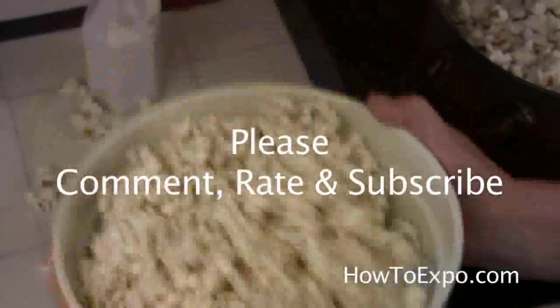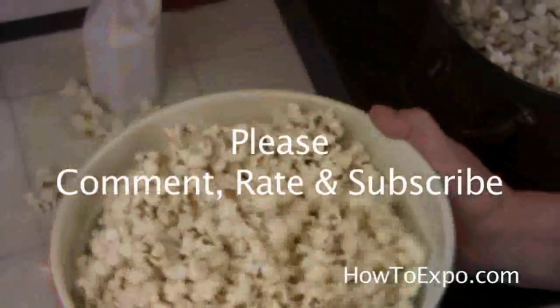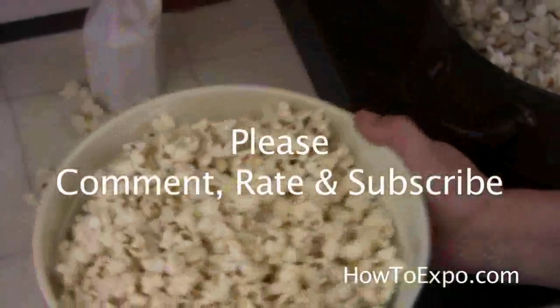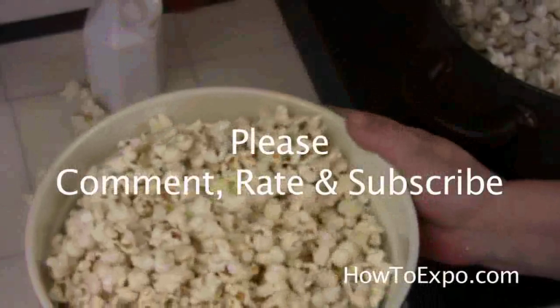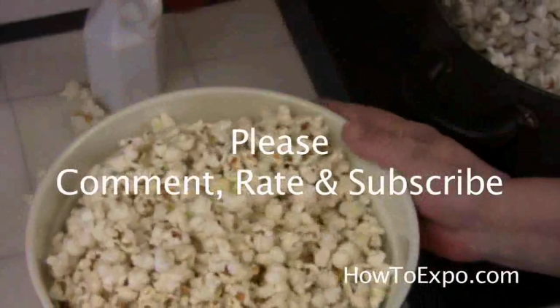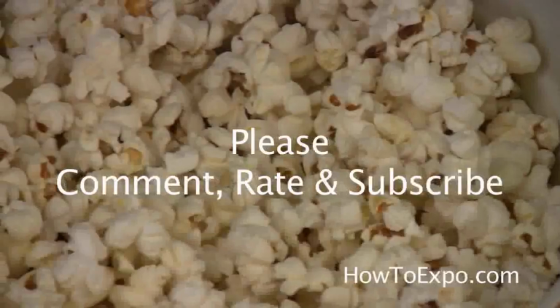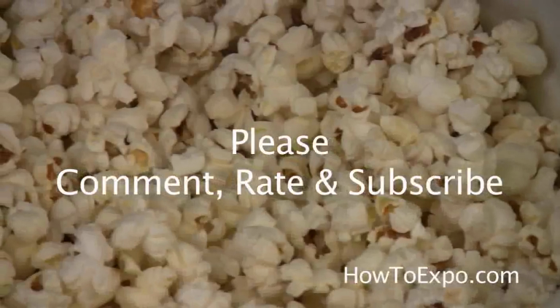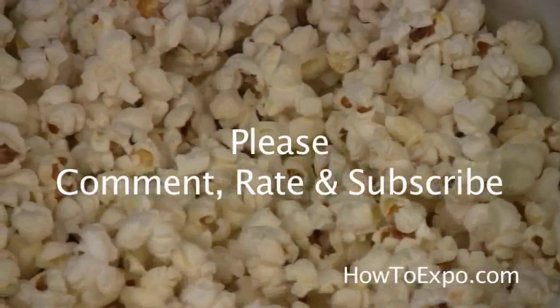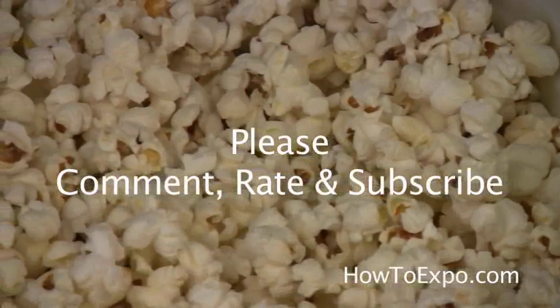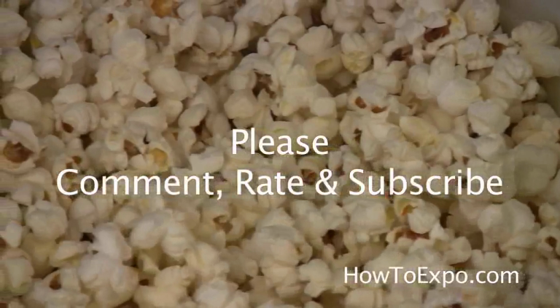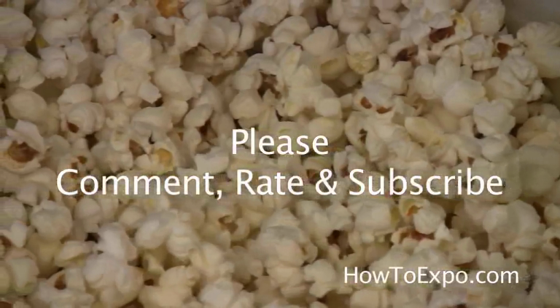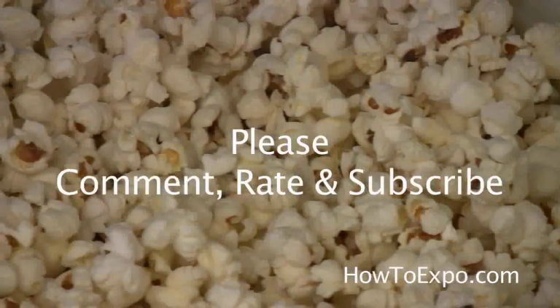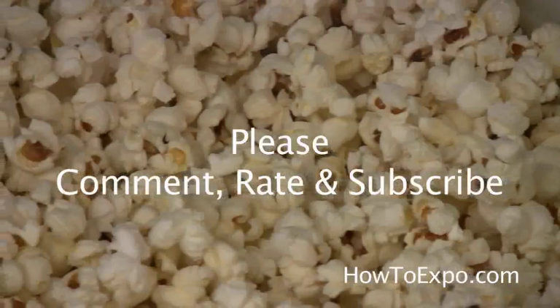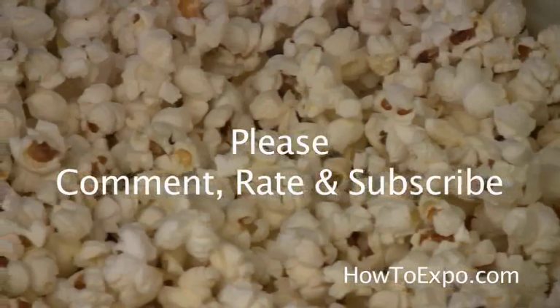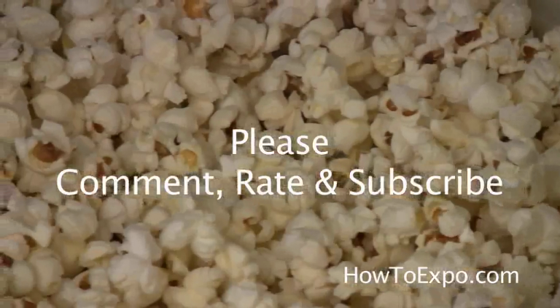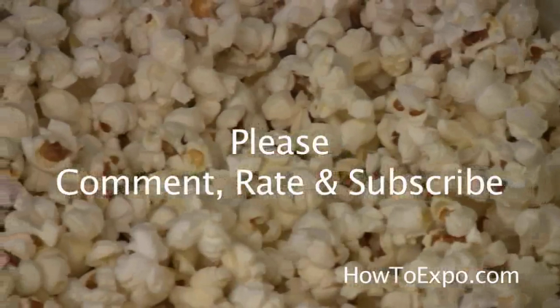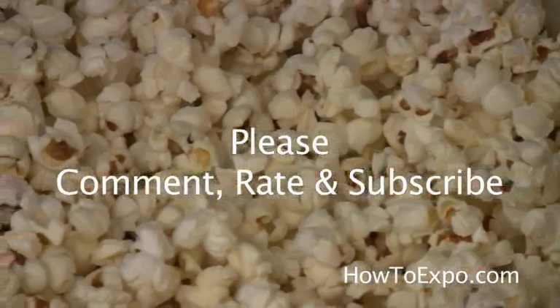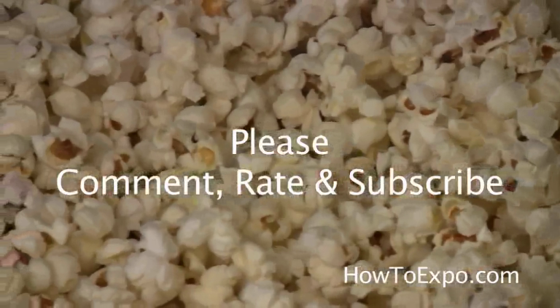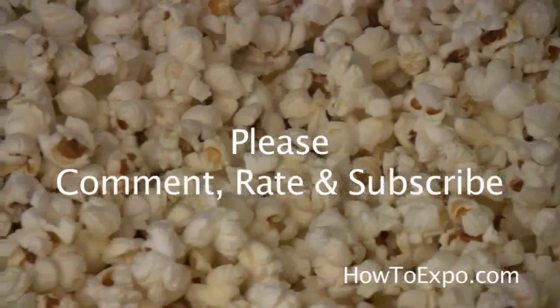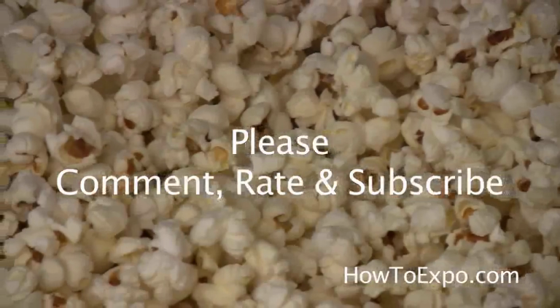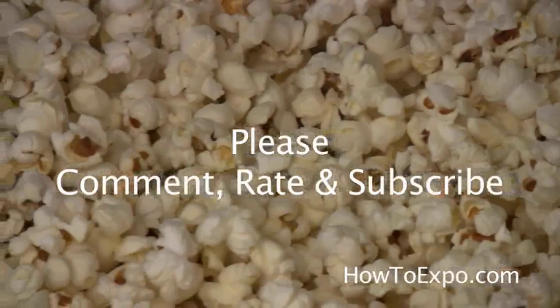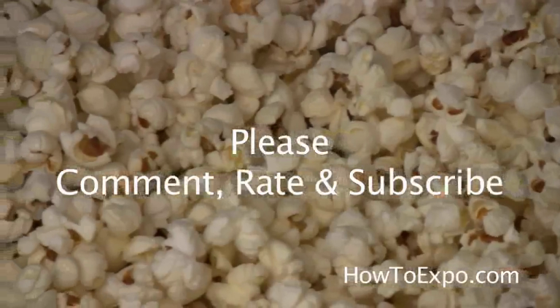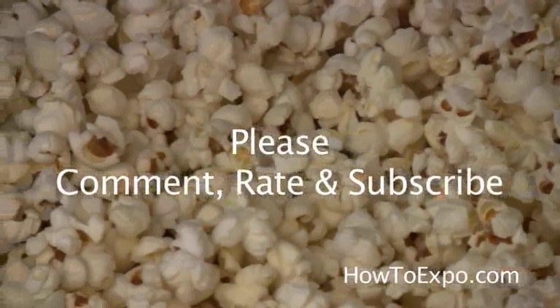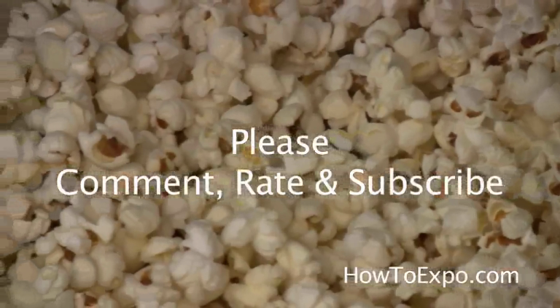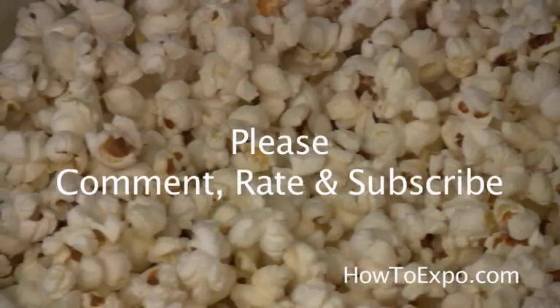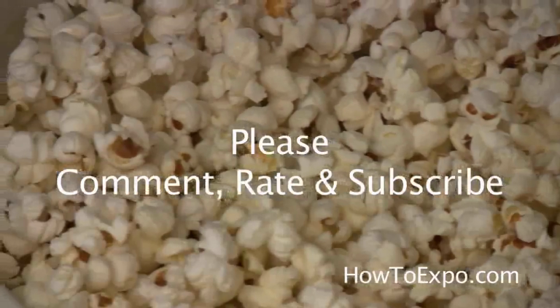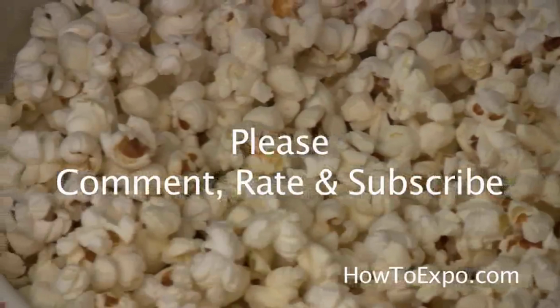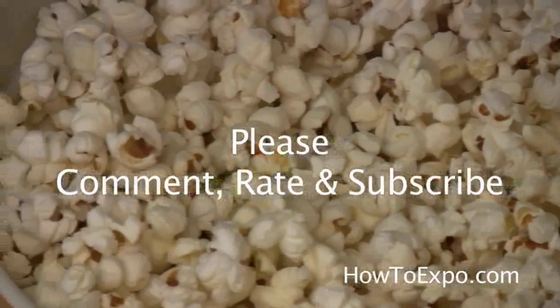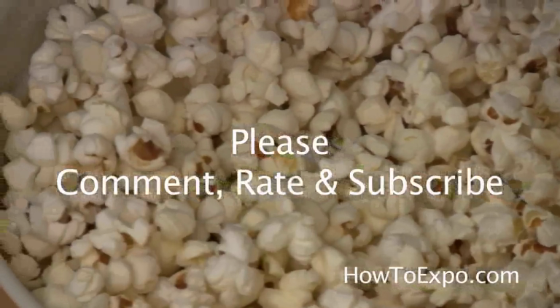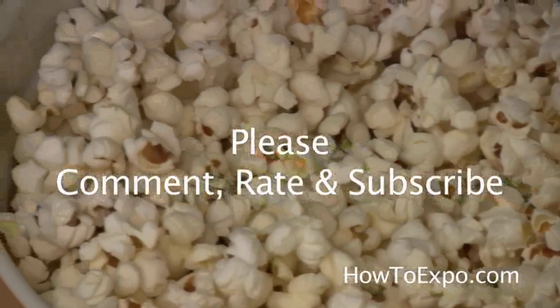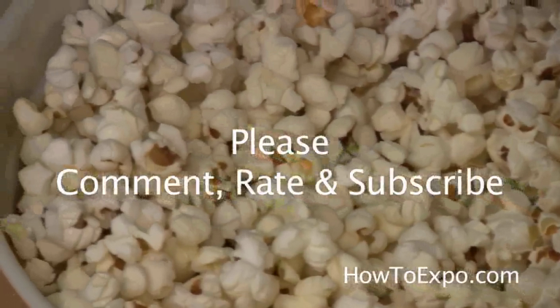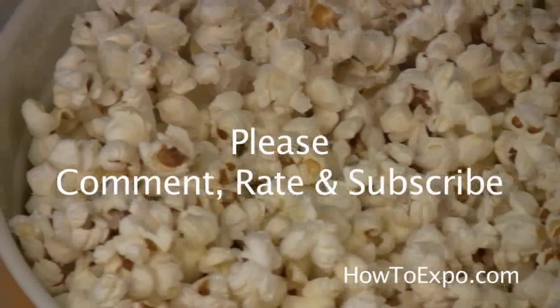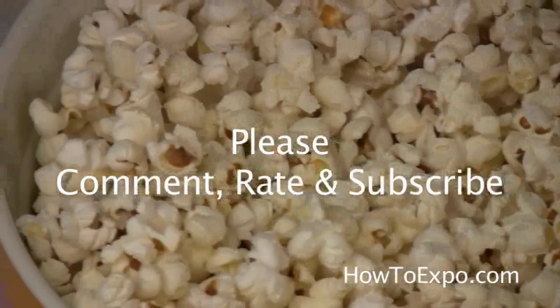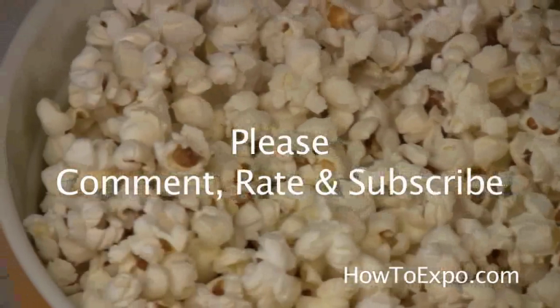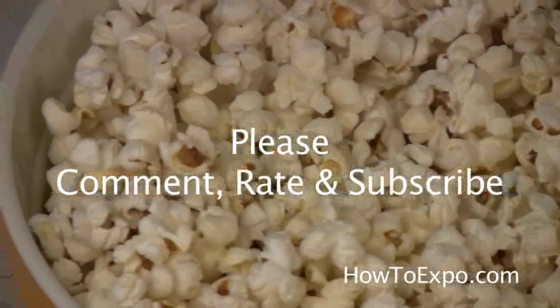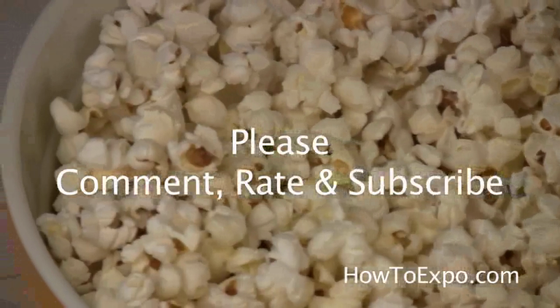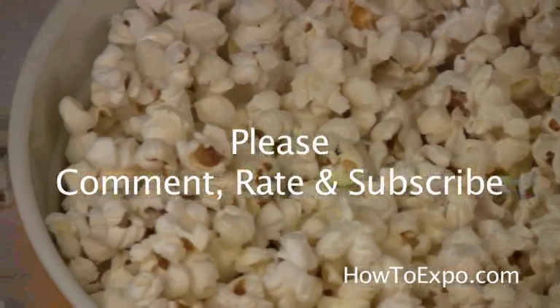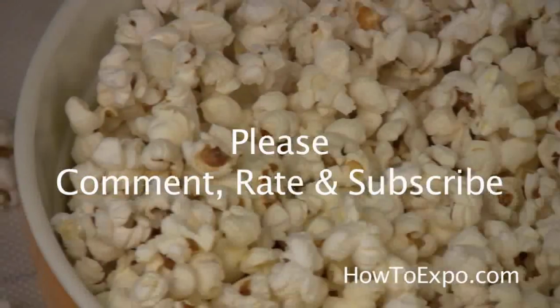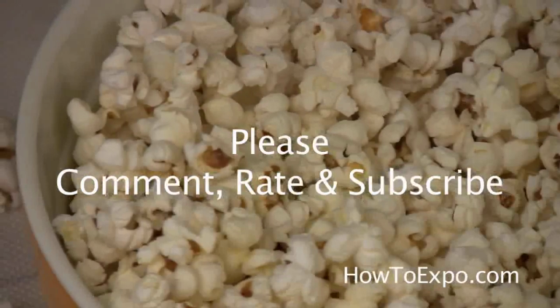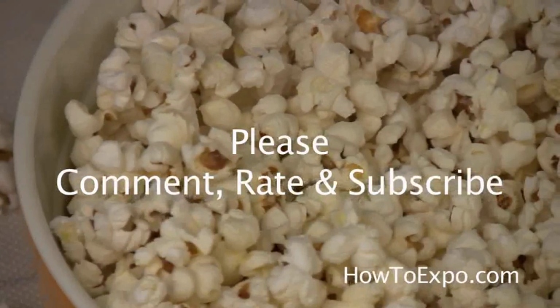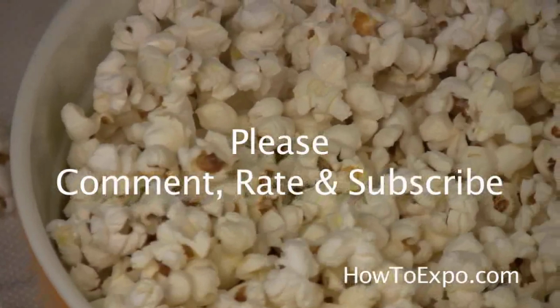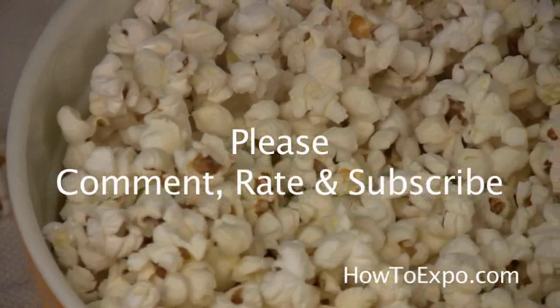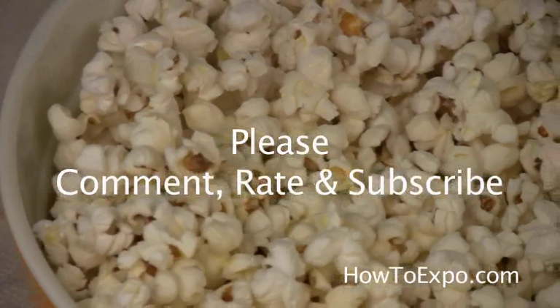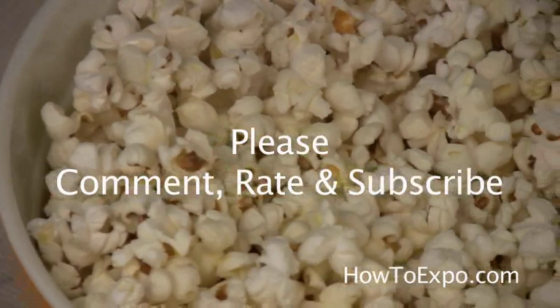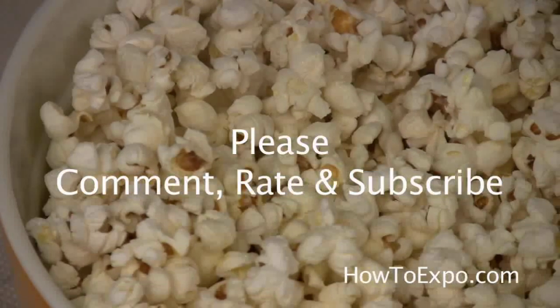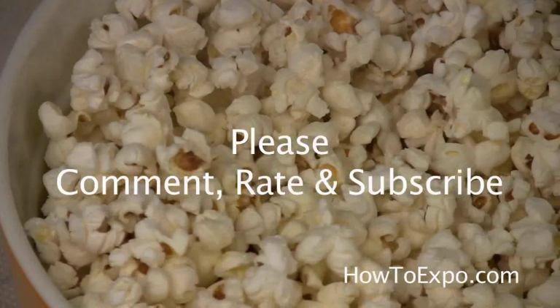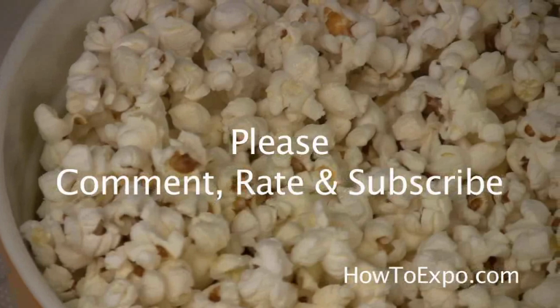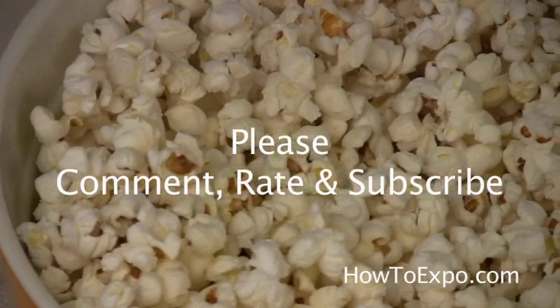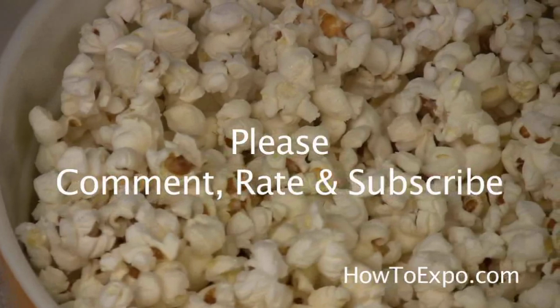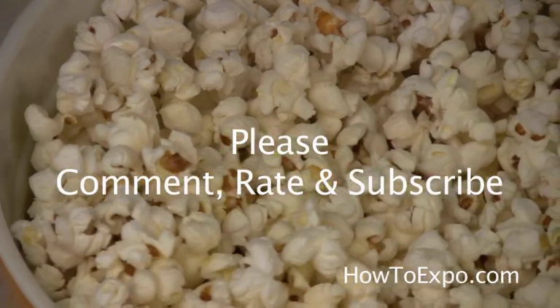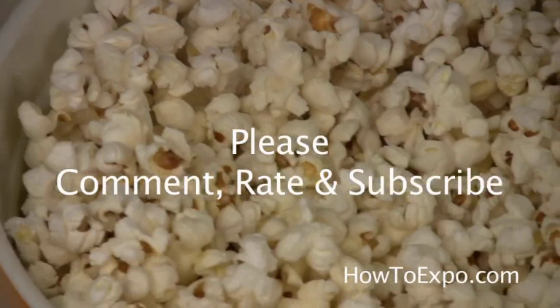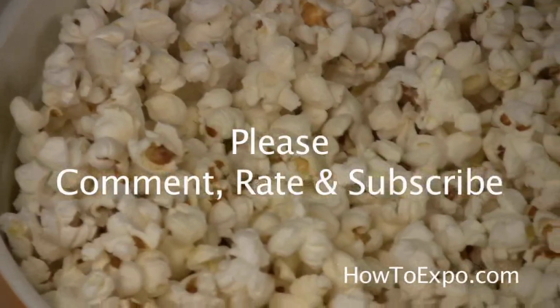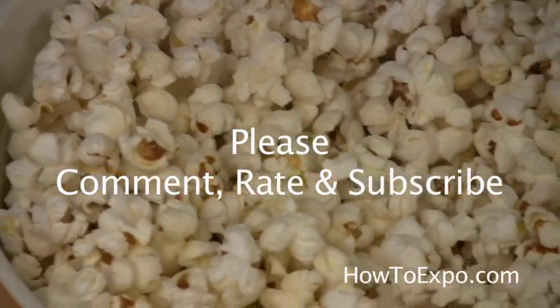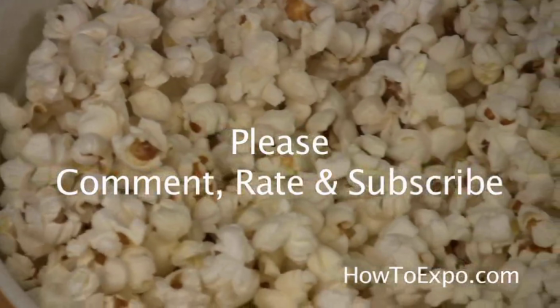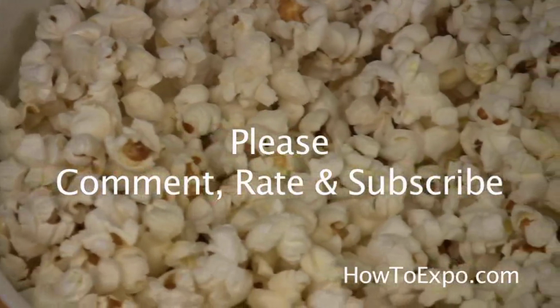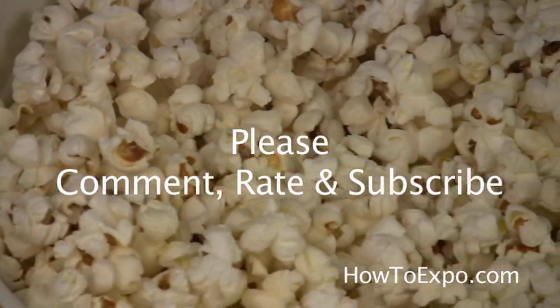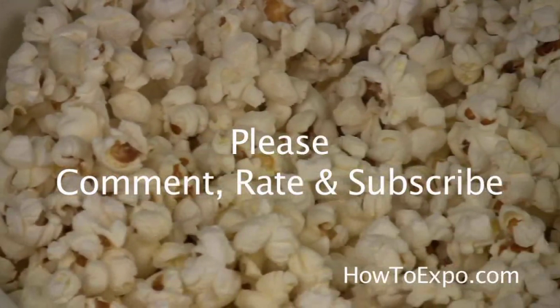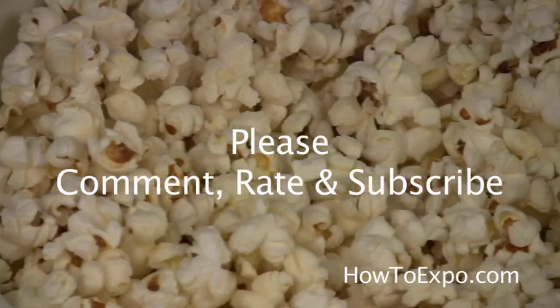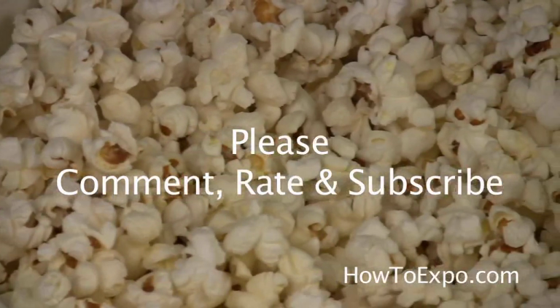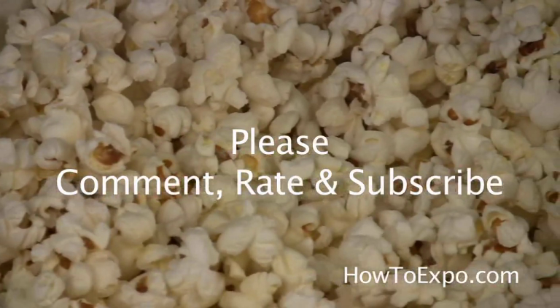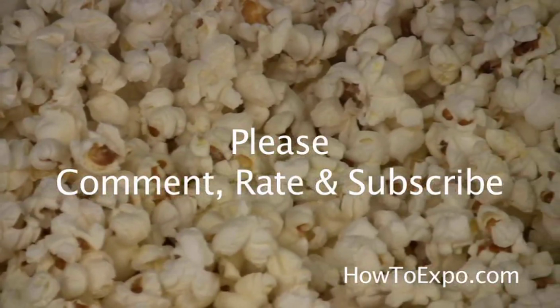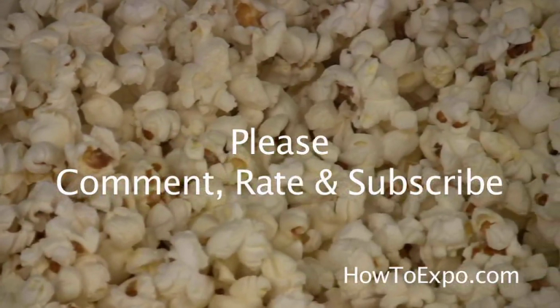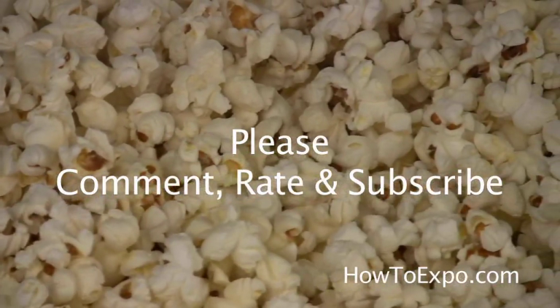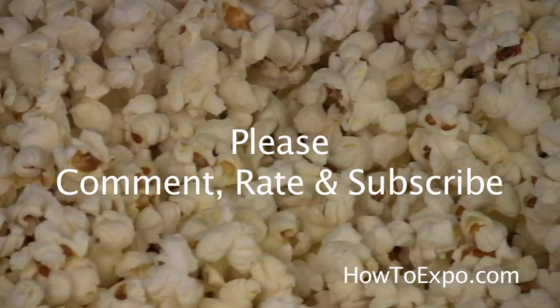Don't forget to comment, to rate and subscribe. I'm Mariette. See you next time.